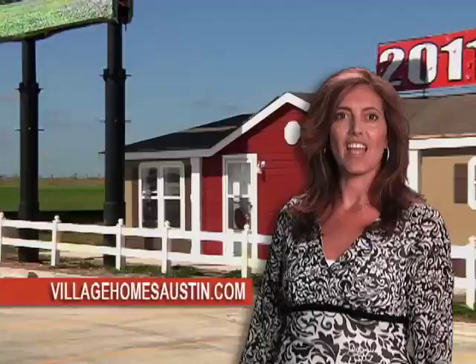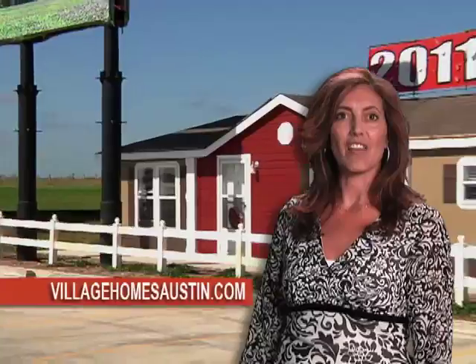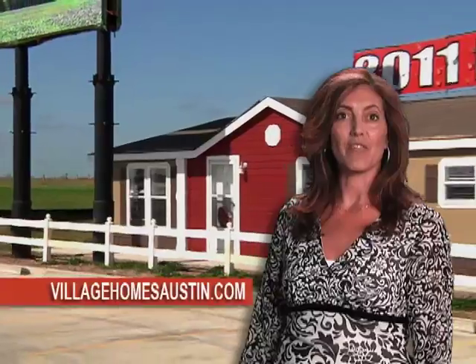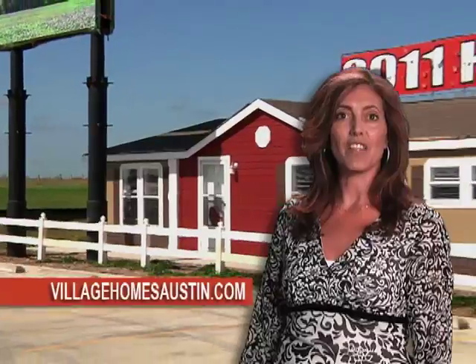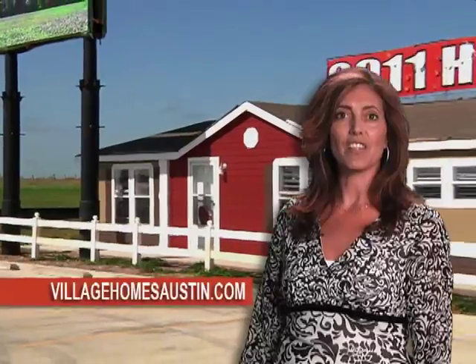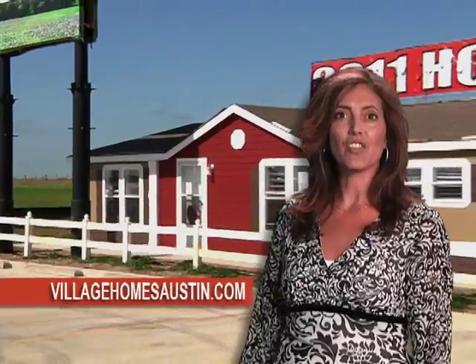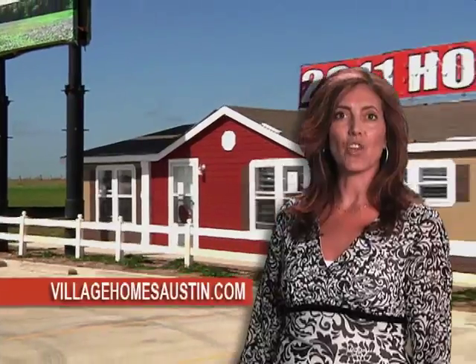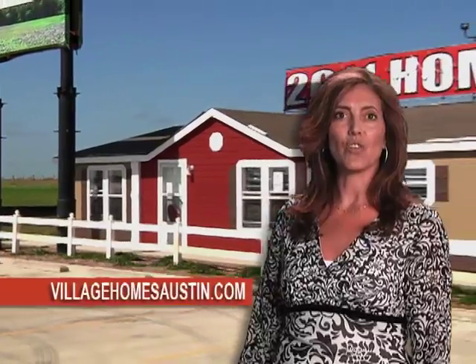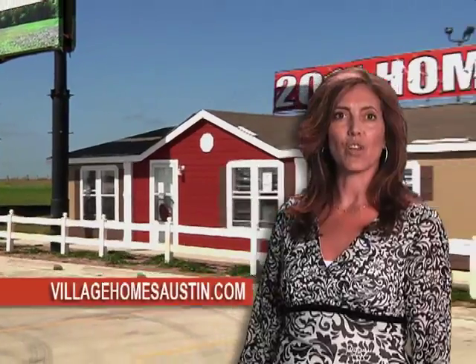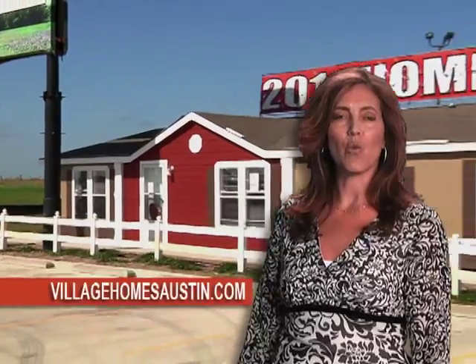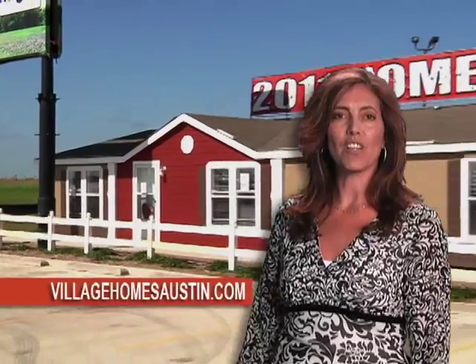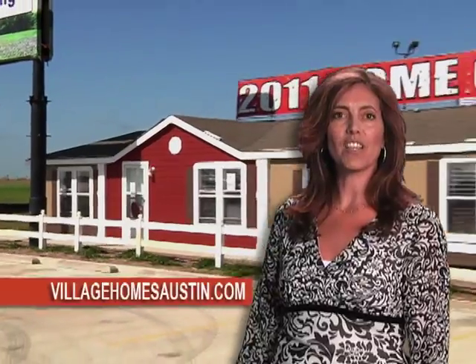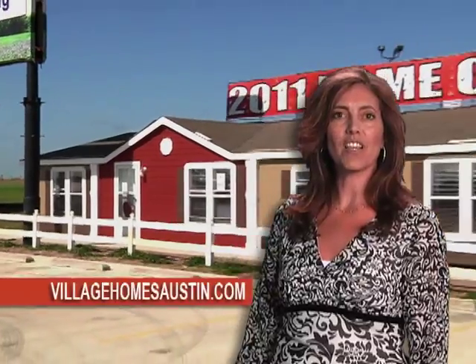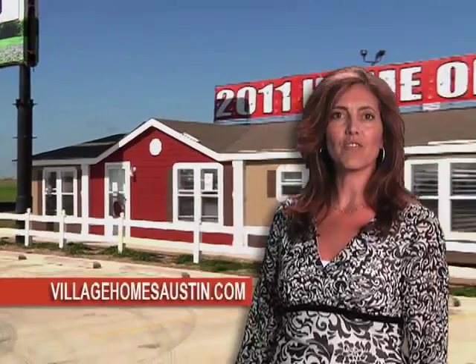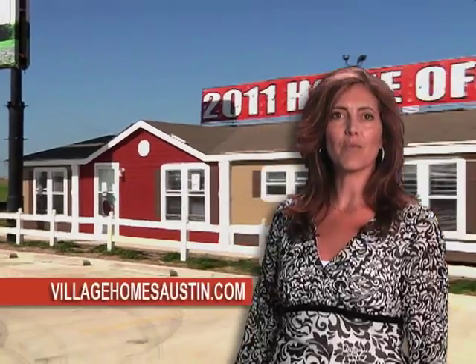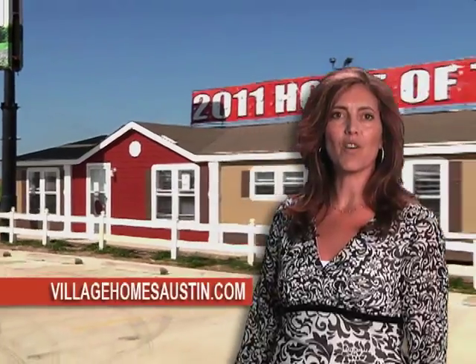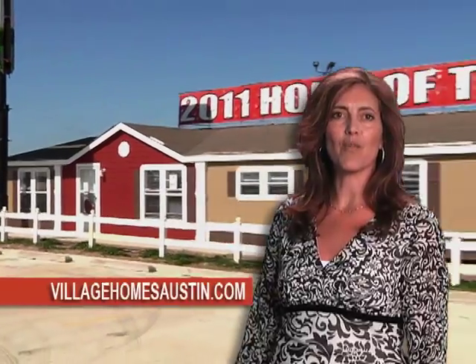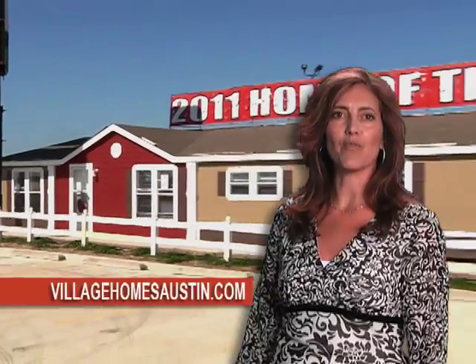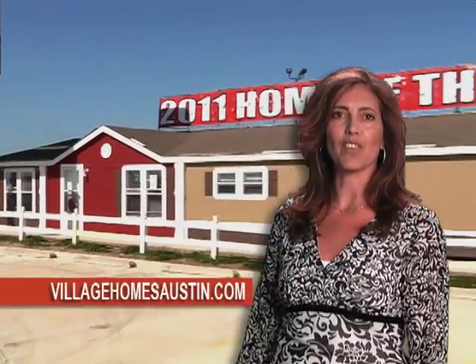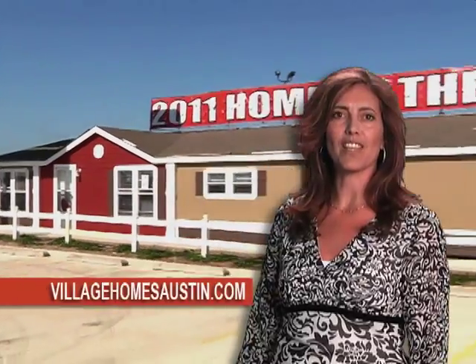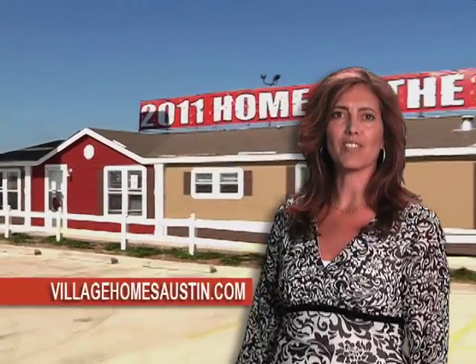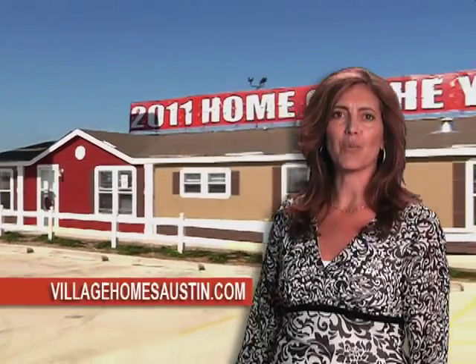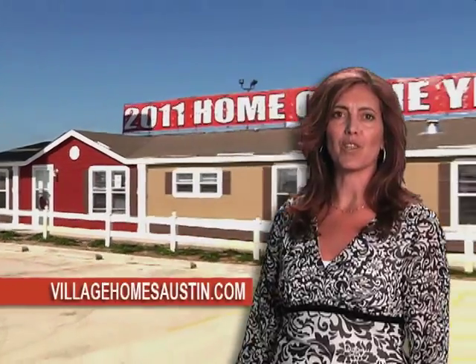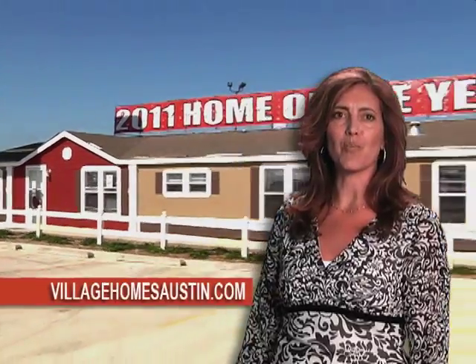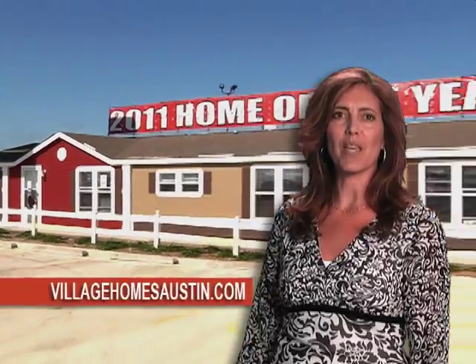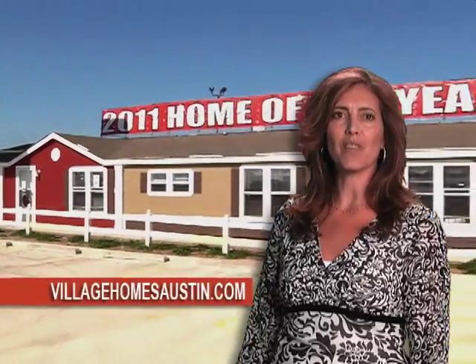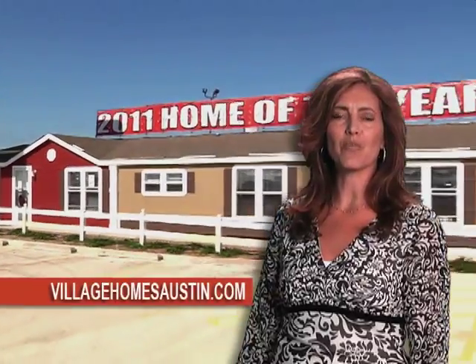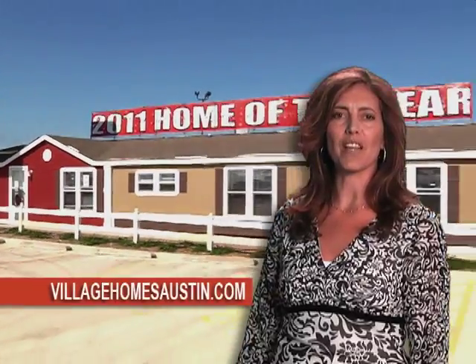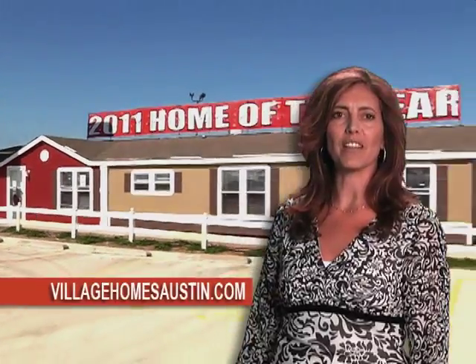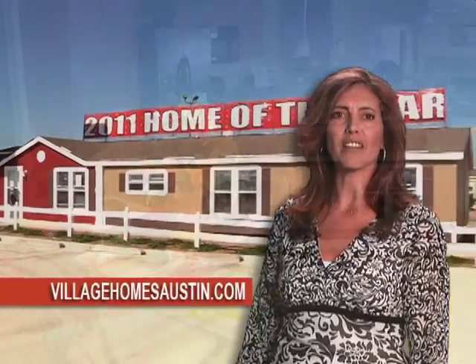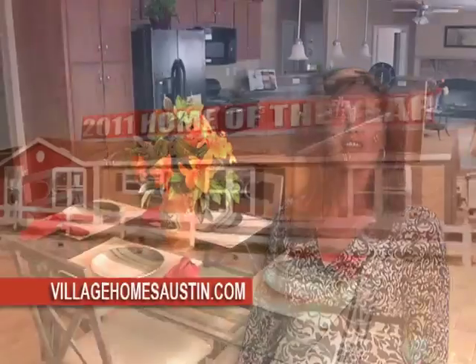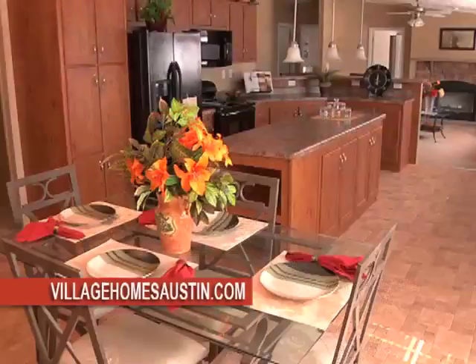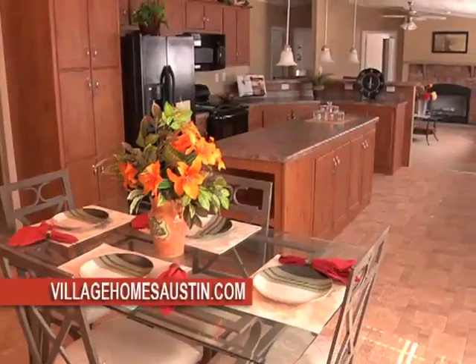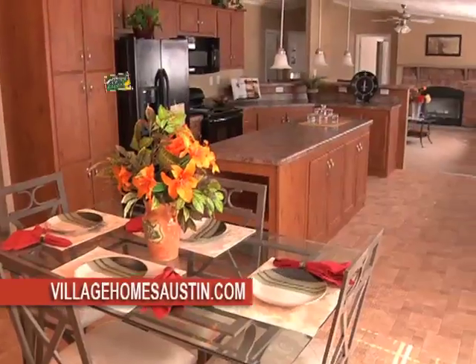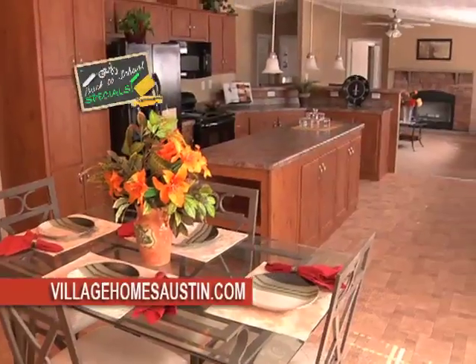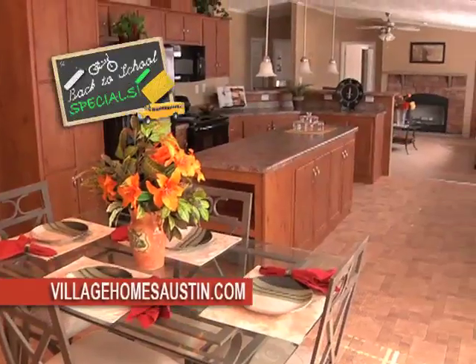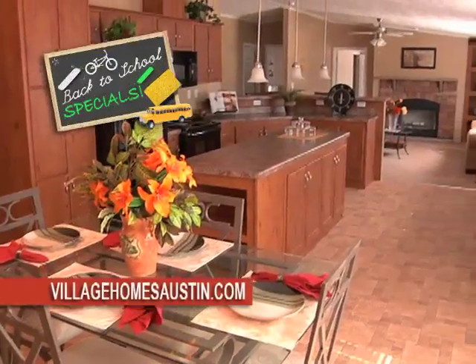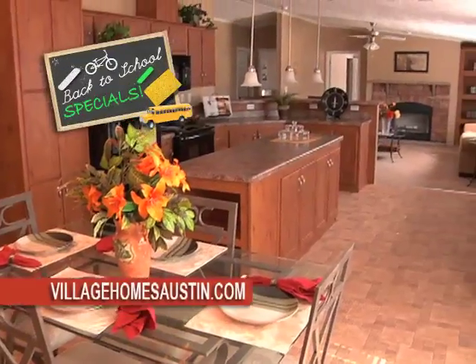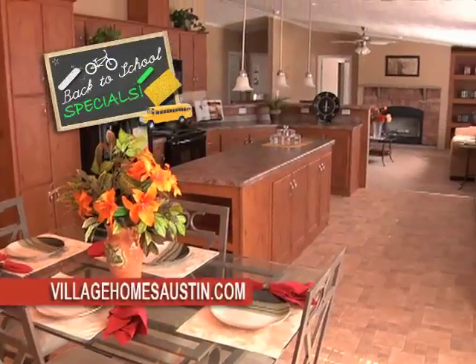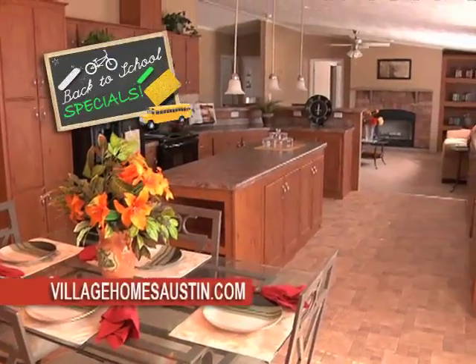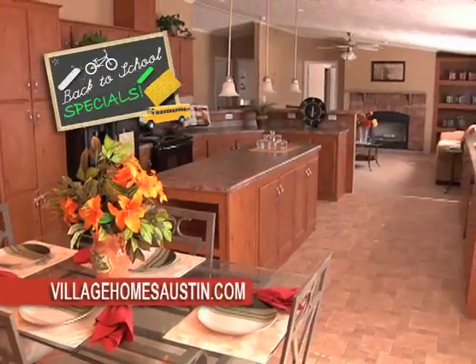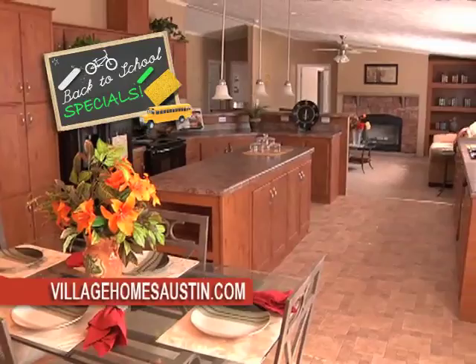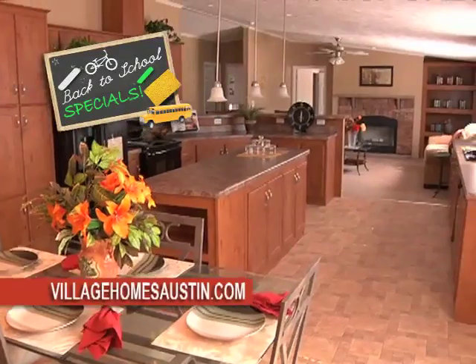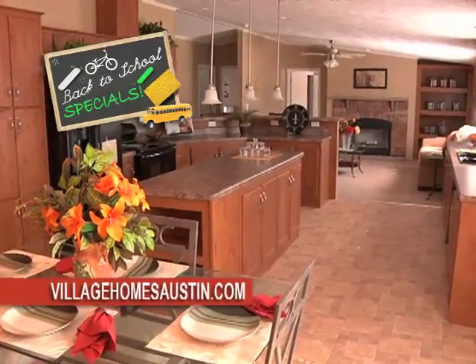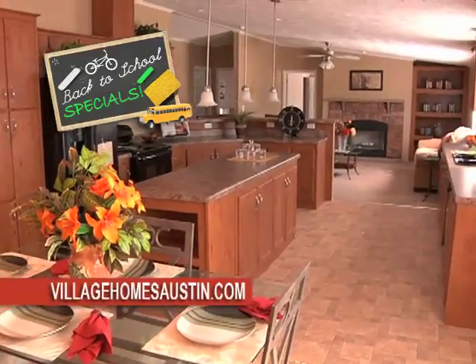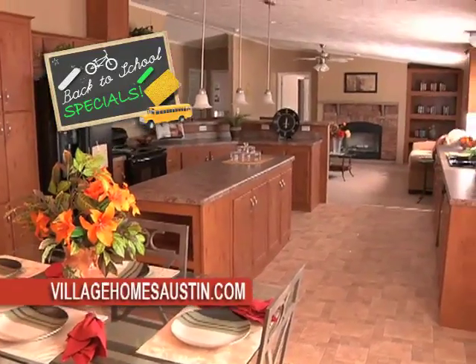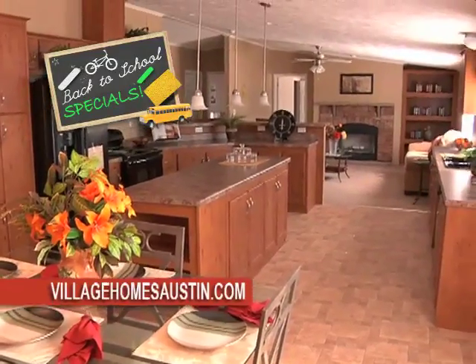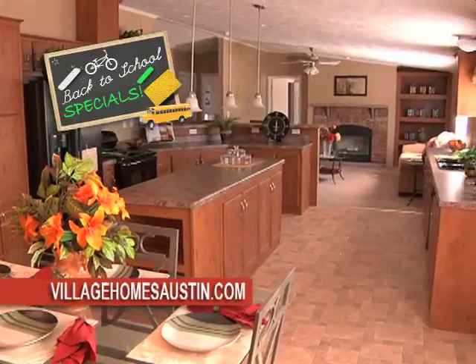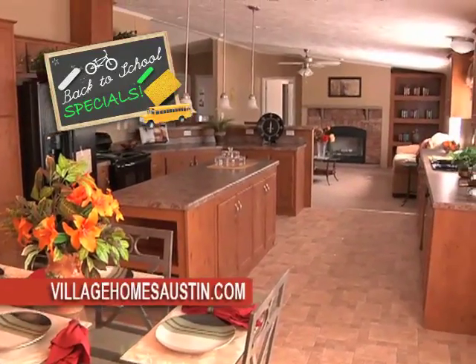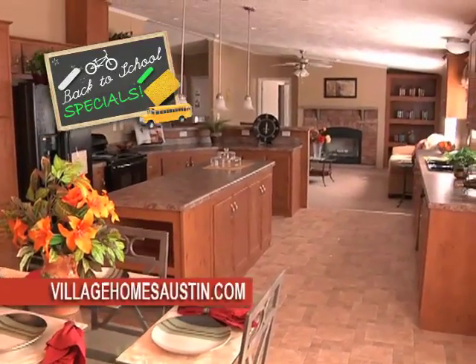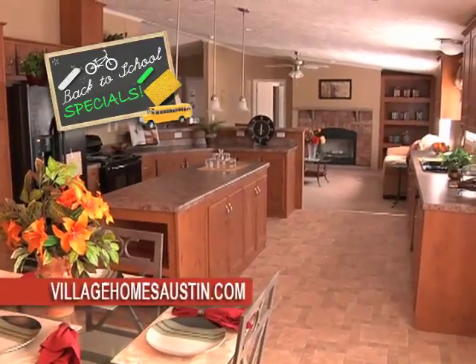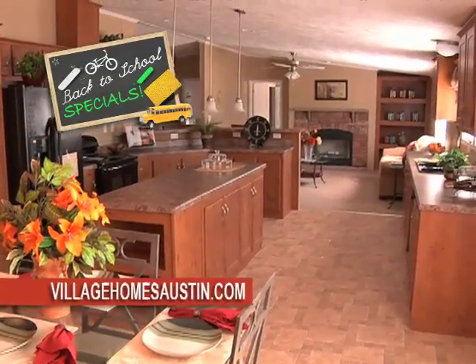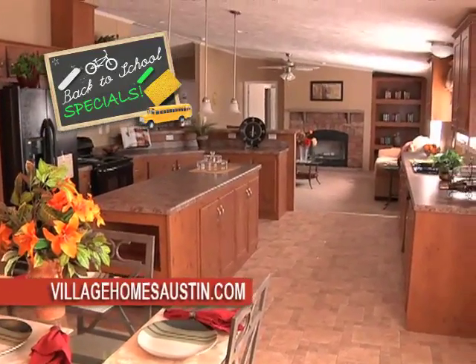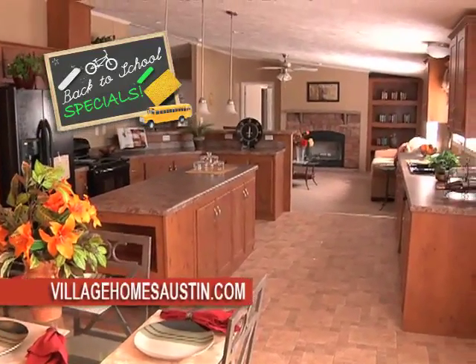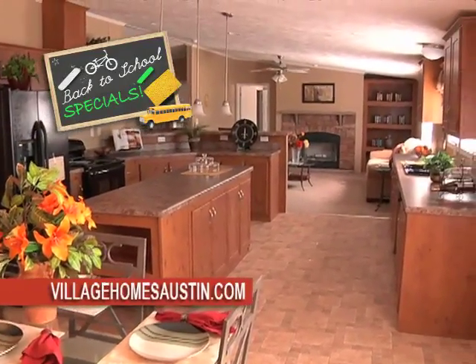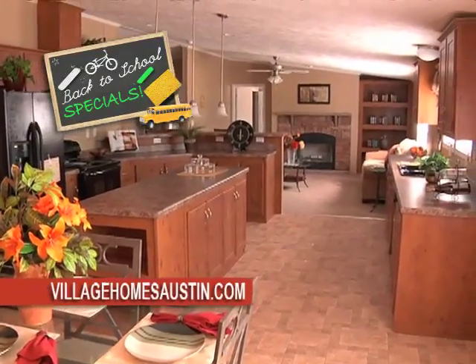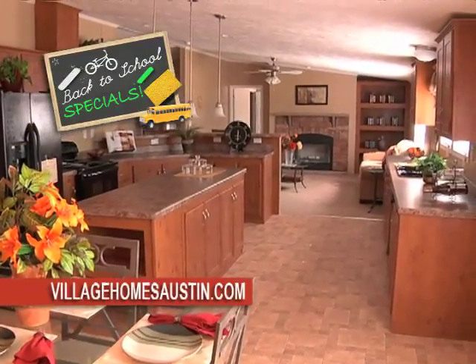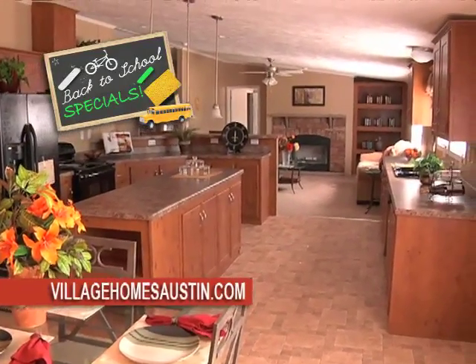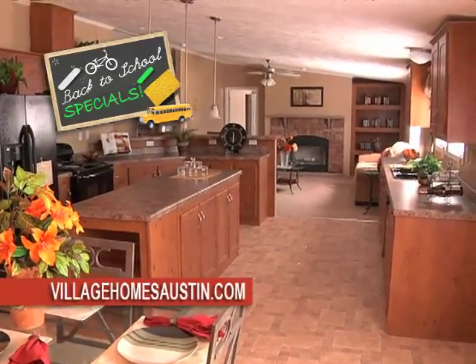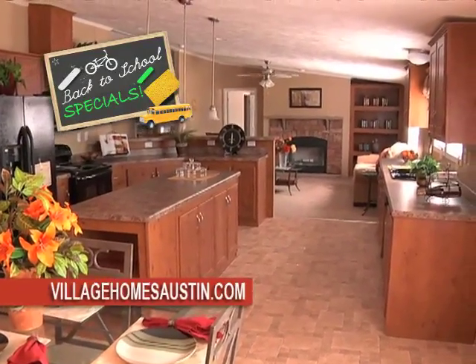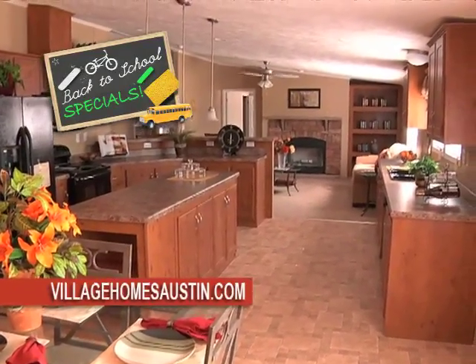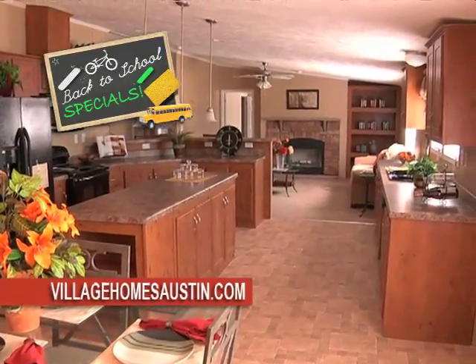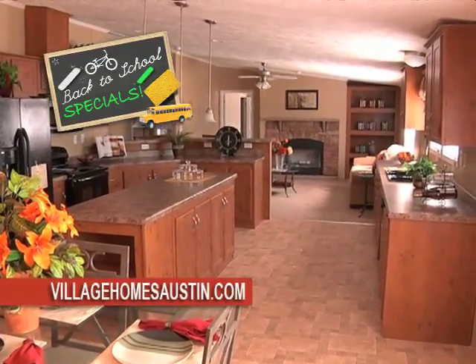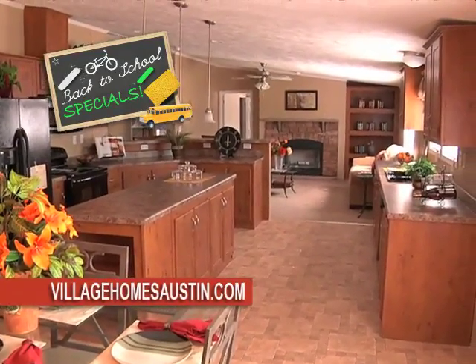At Village, own a quality, comfortable home for less than what you pay in rent. Come see our flexible floor plans, great kitchens, and spacious living areas.